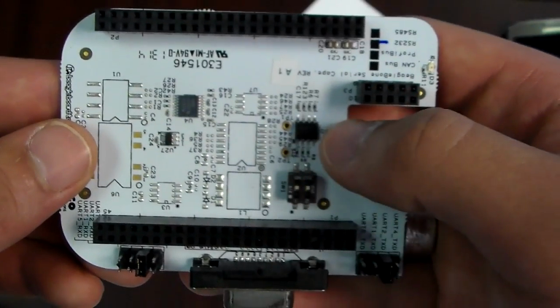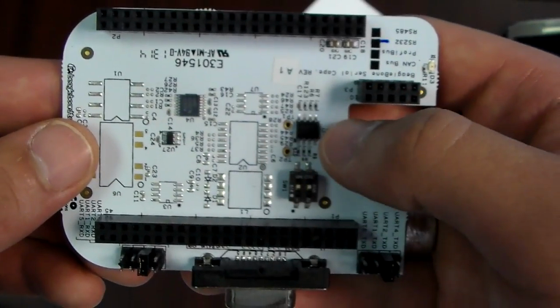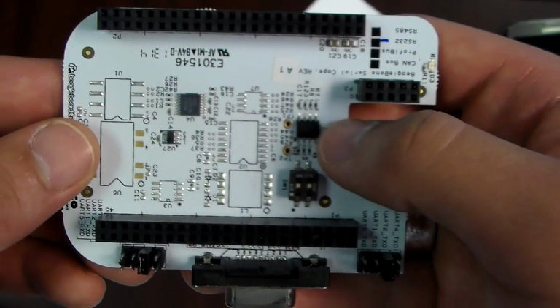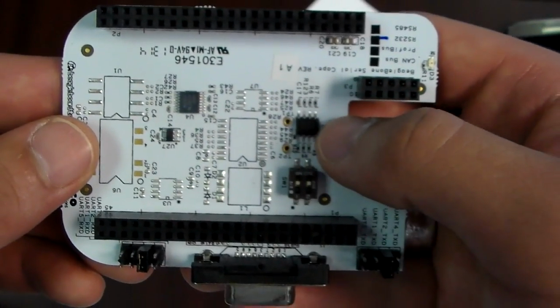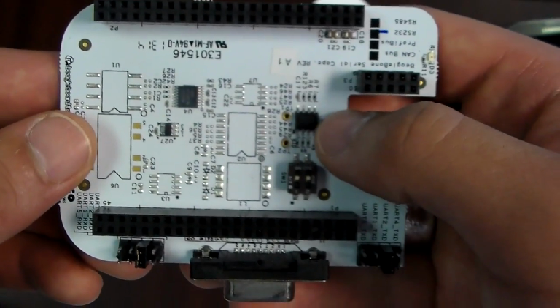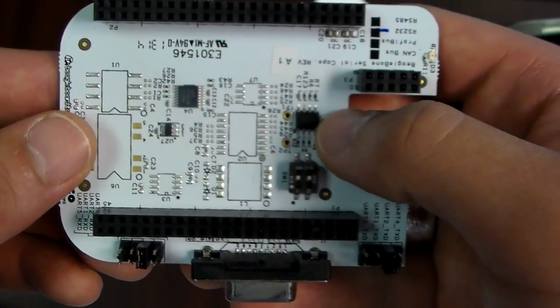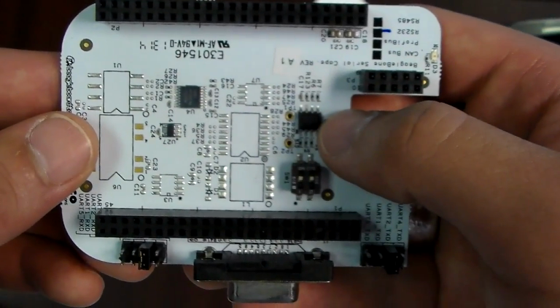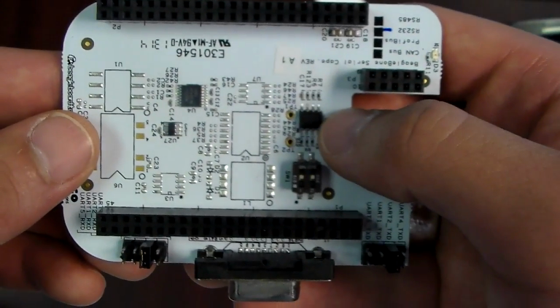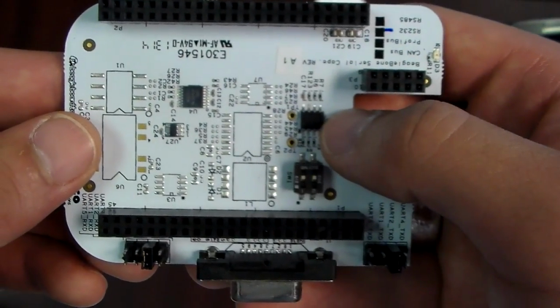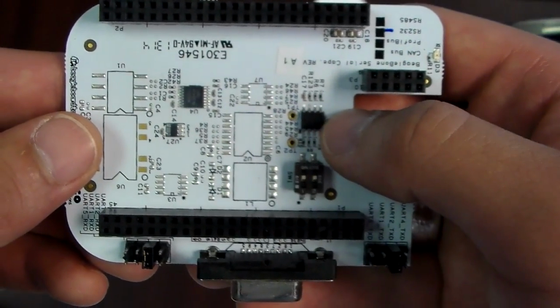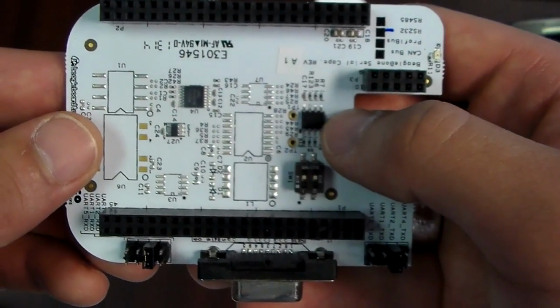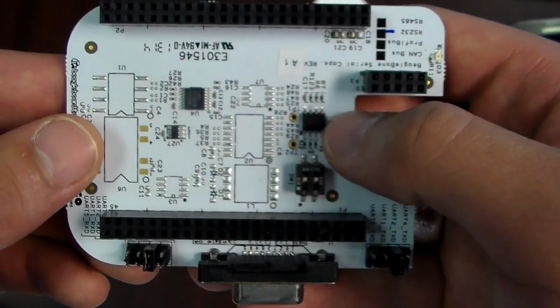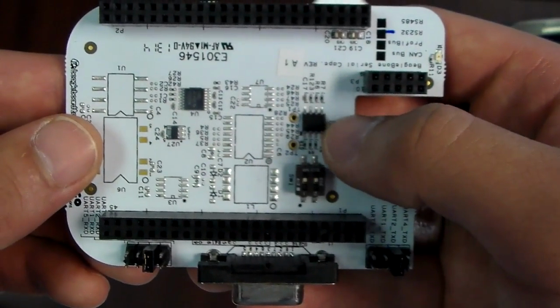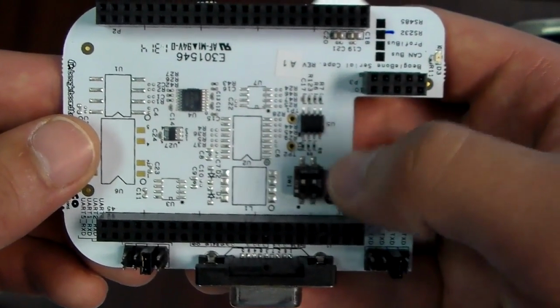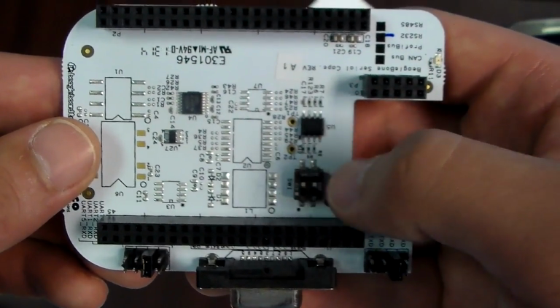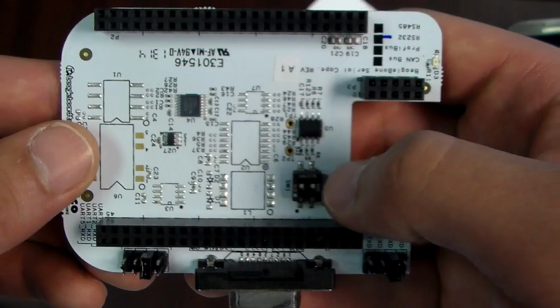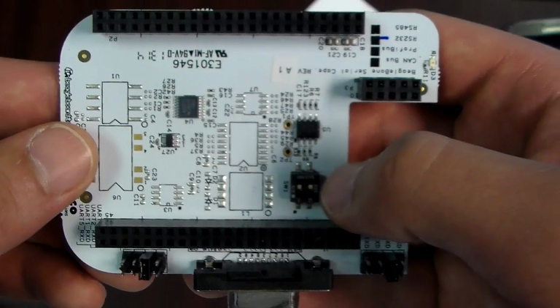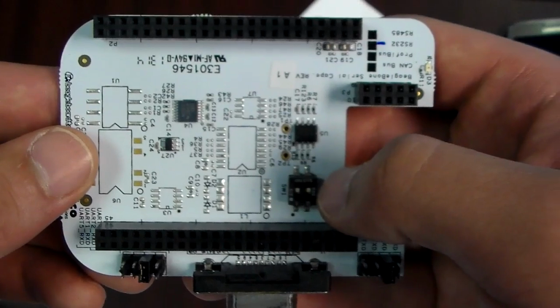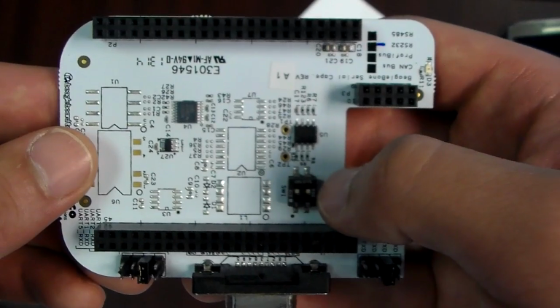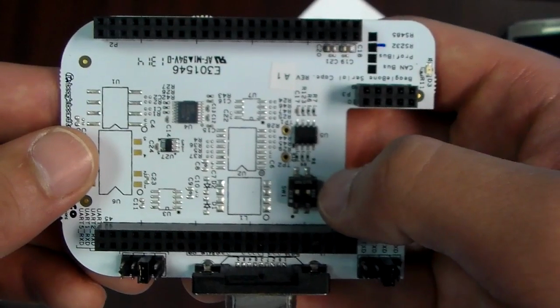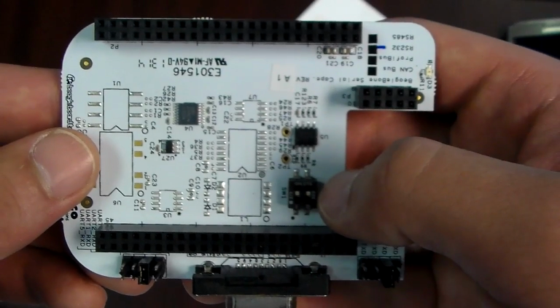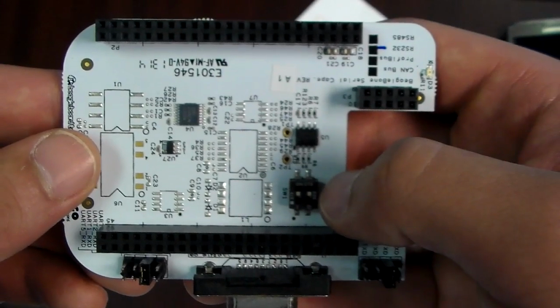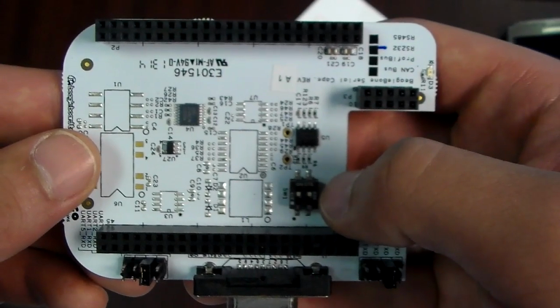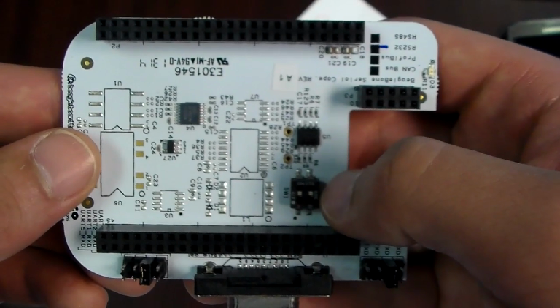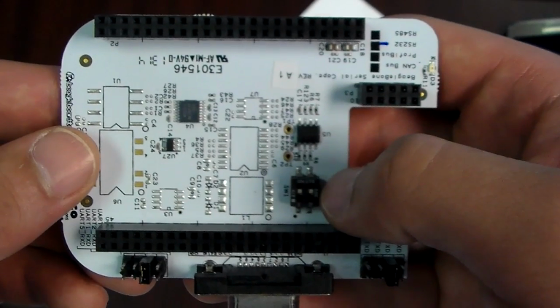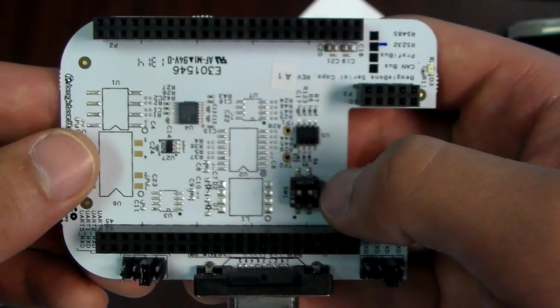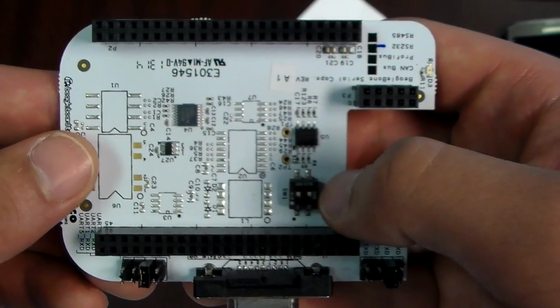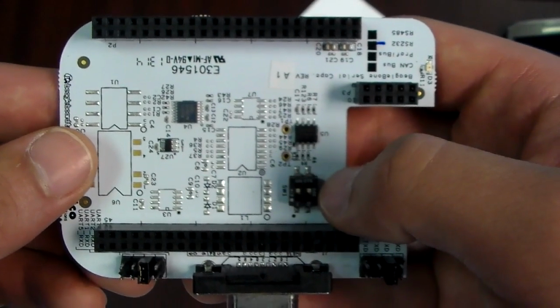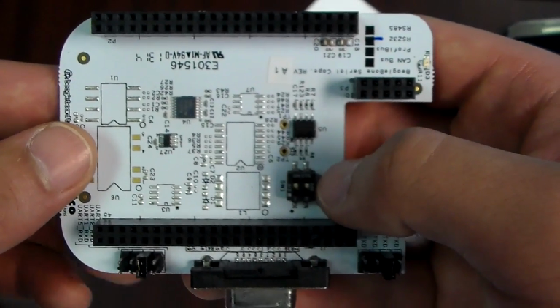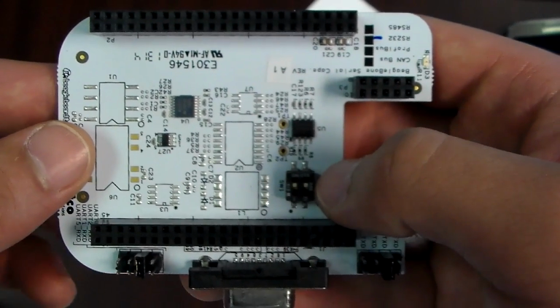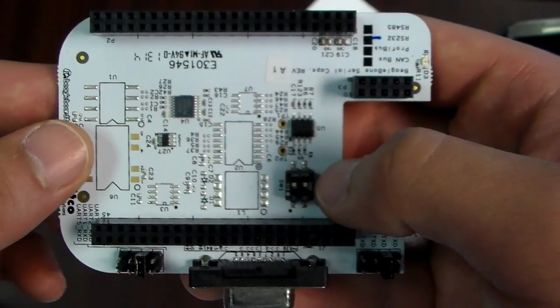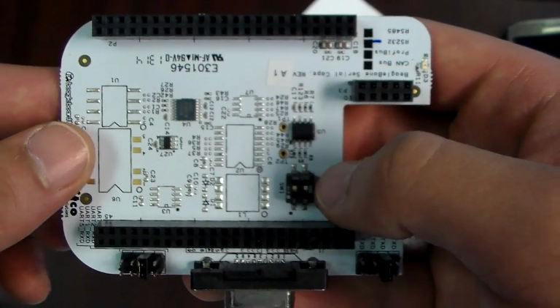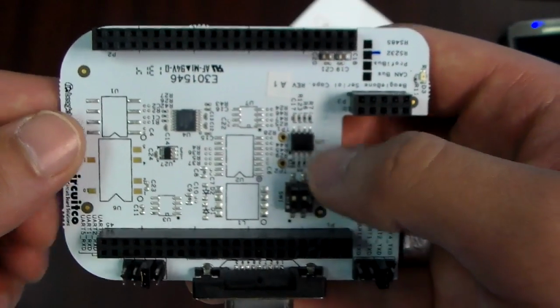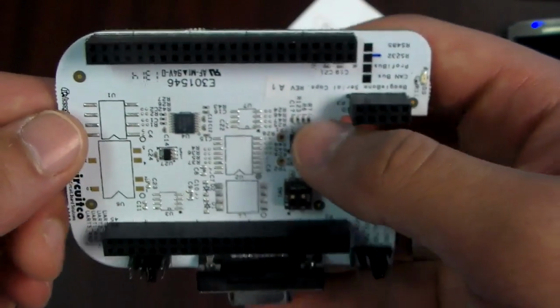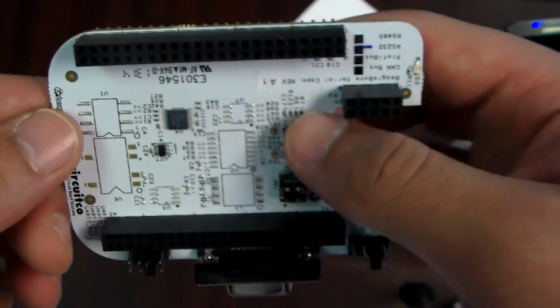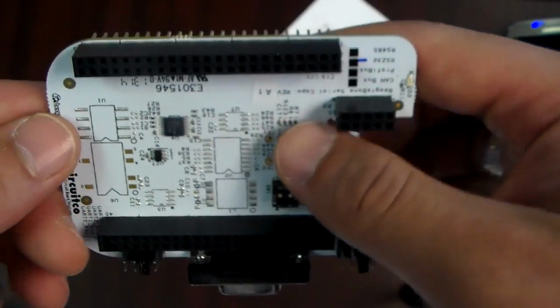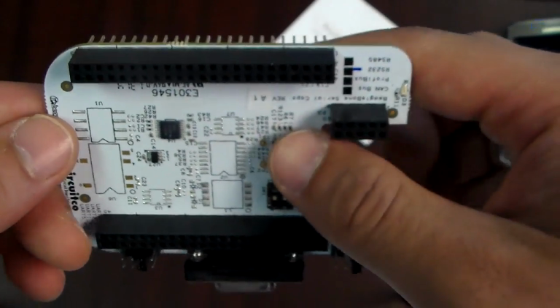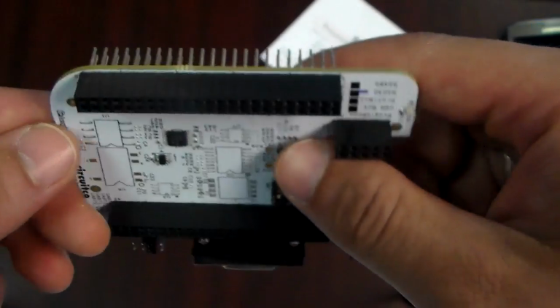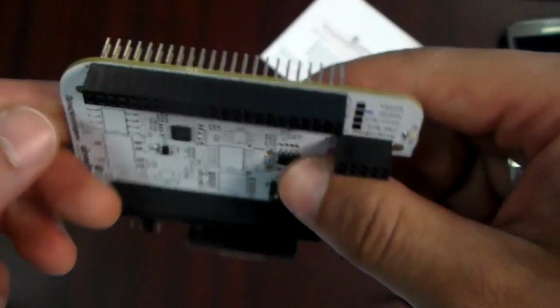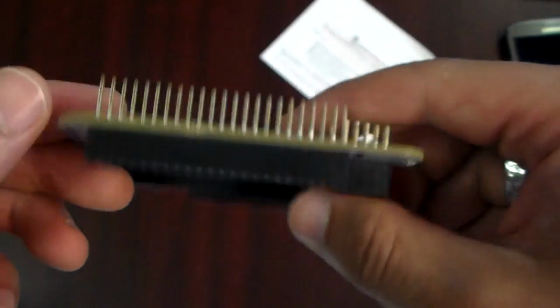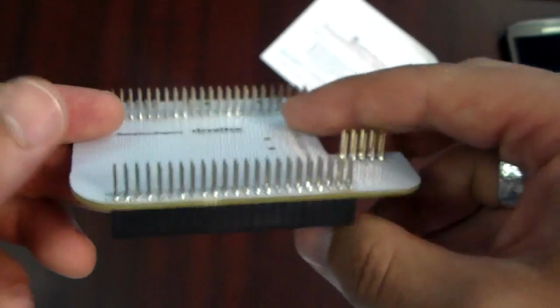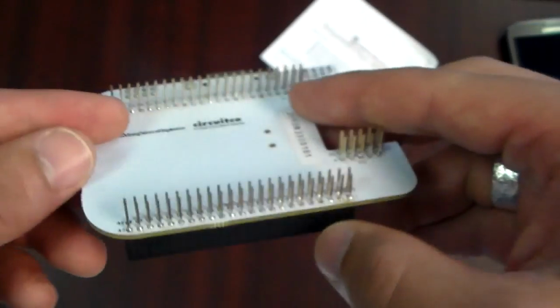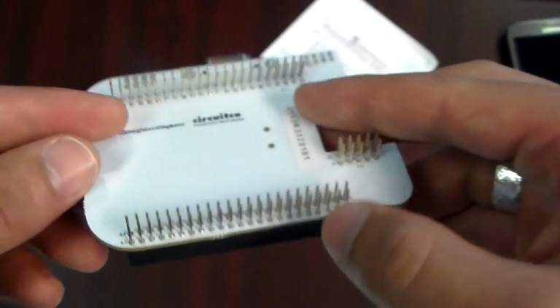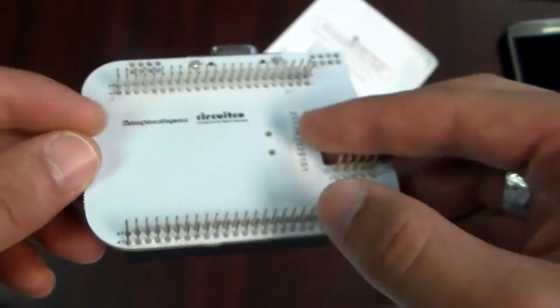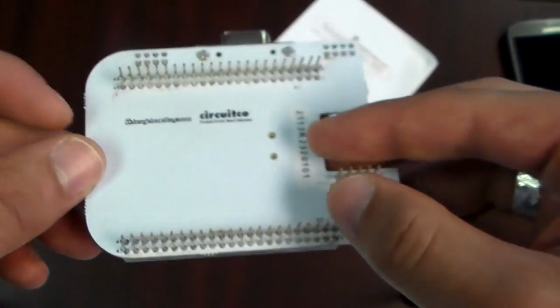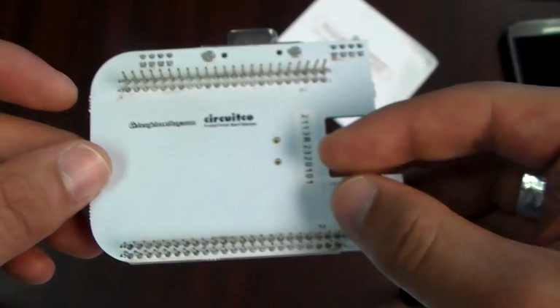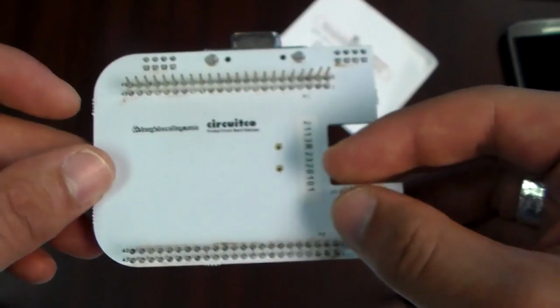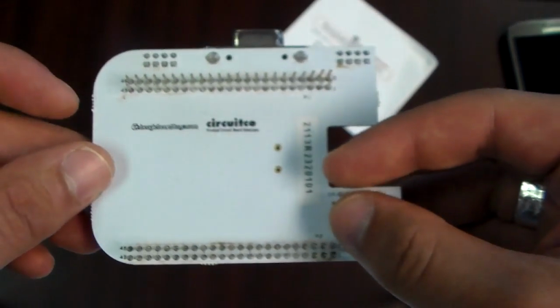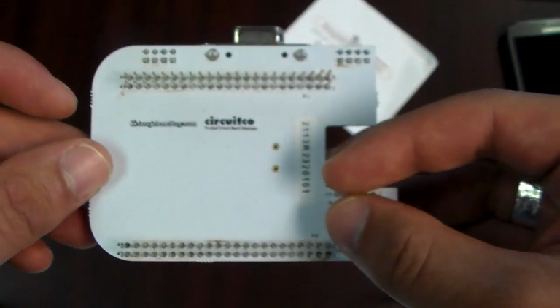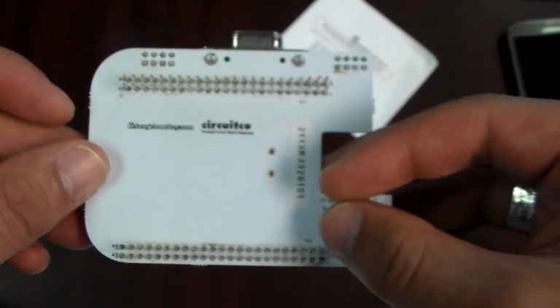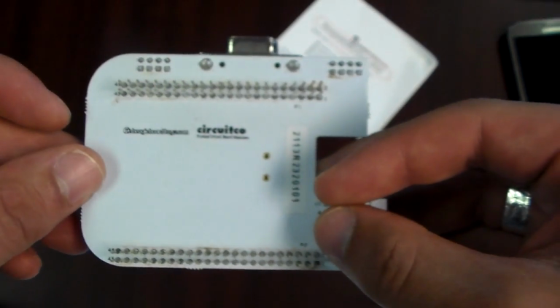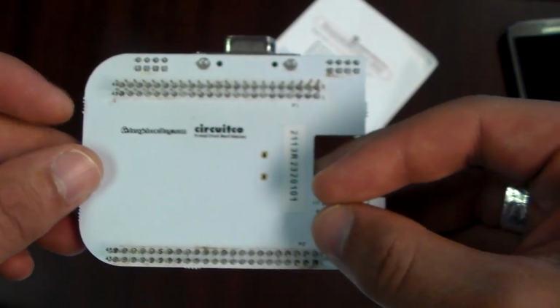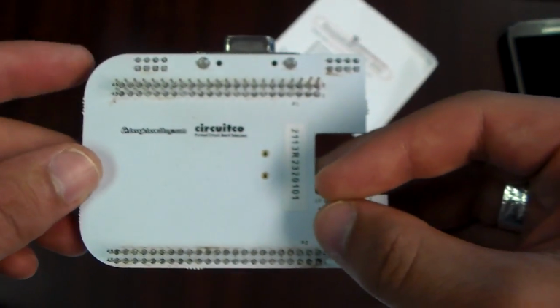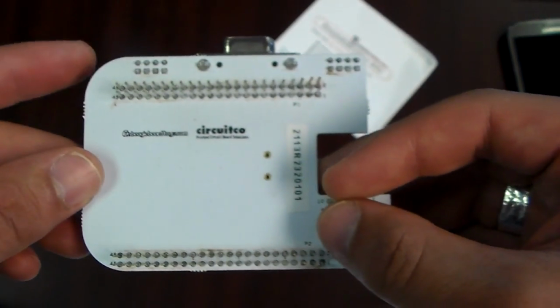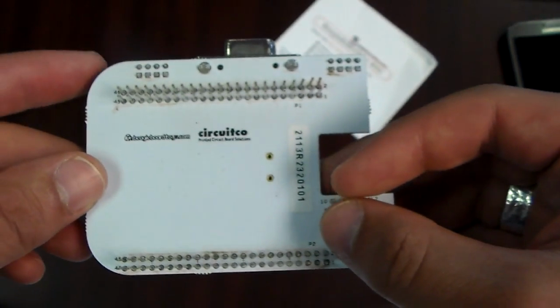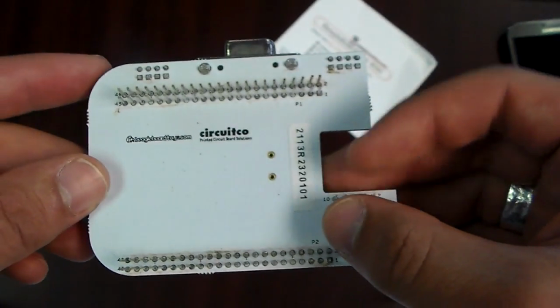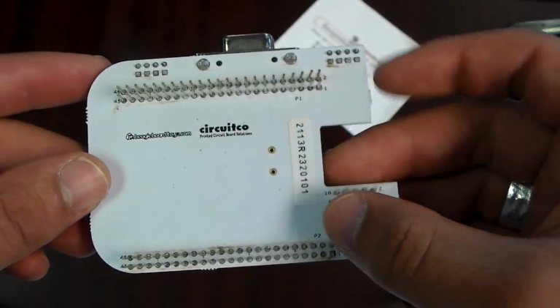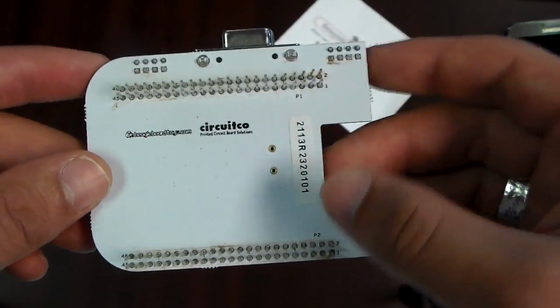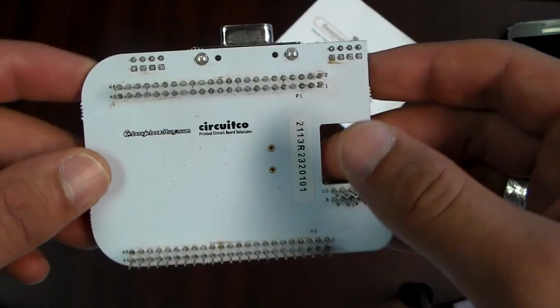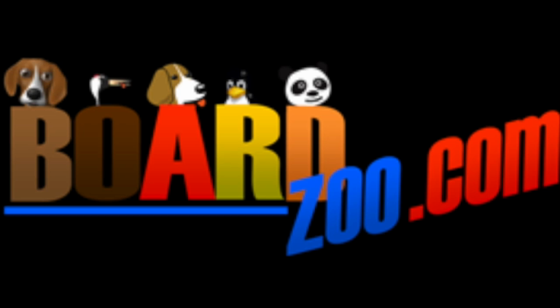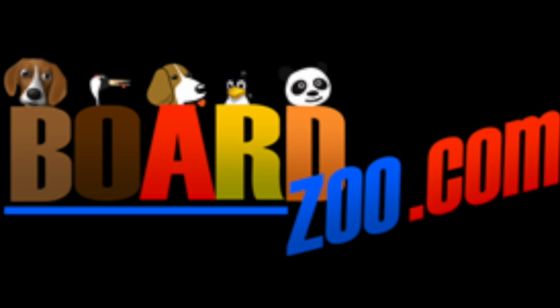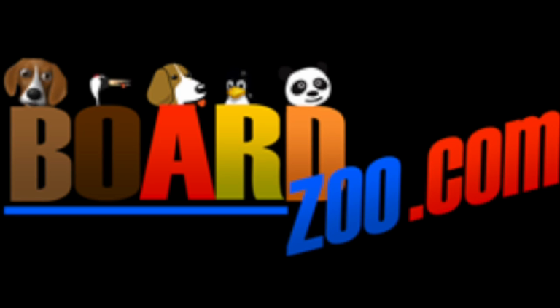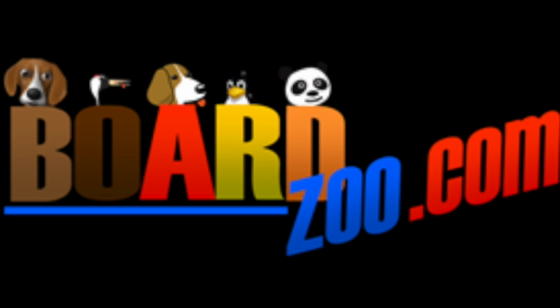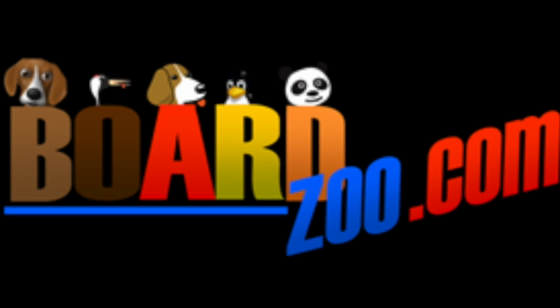This is your EEPROM and these are some switches. You can order yours today at BoardZoo.com. Thank you for watching.